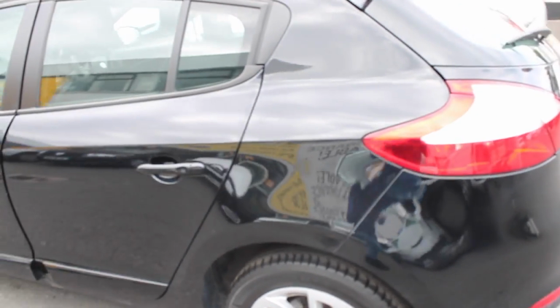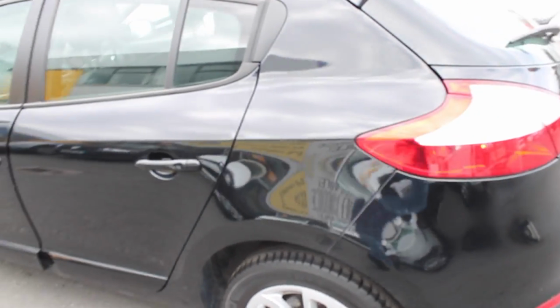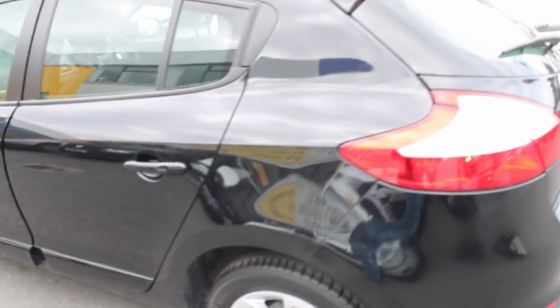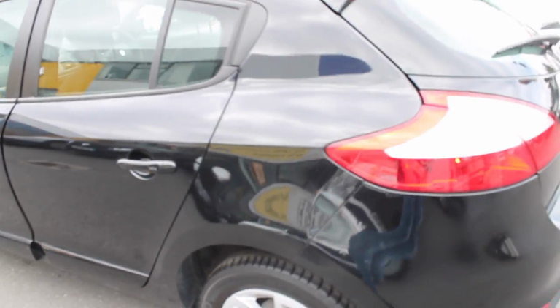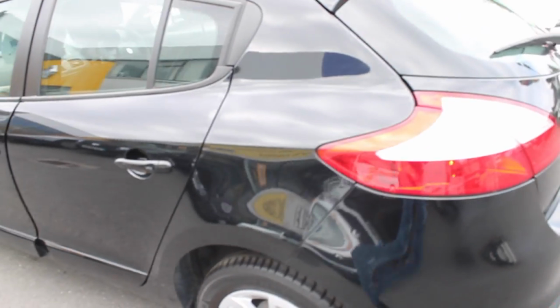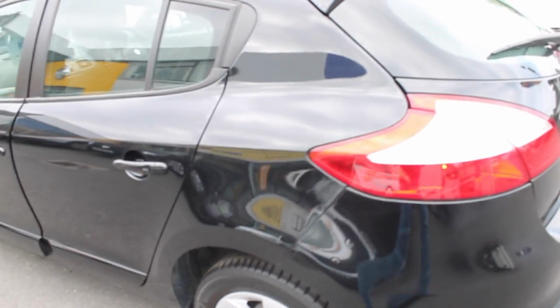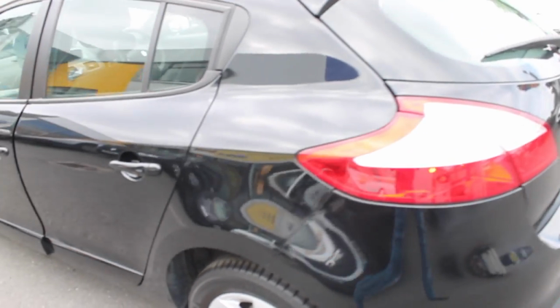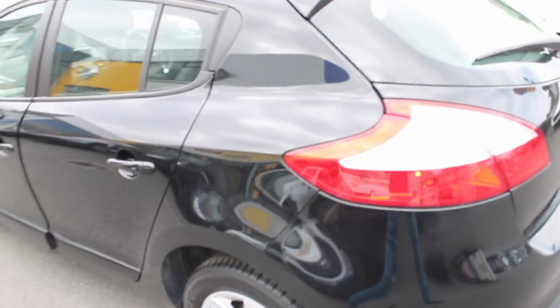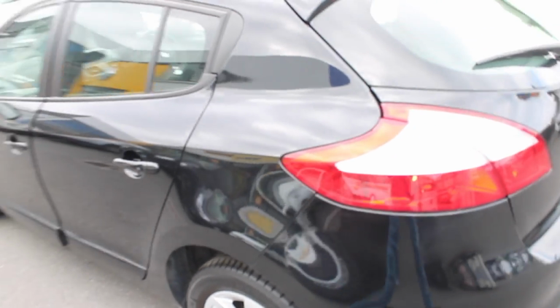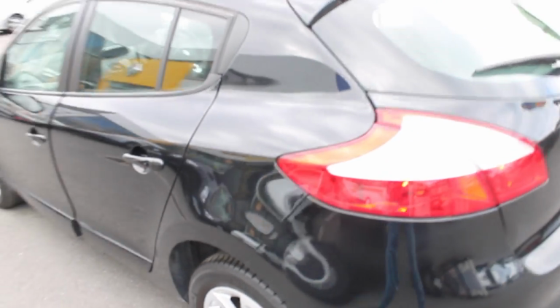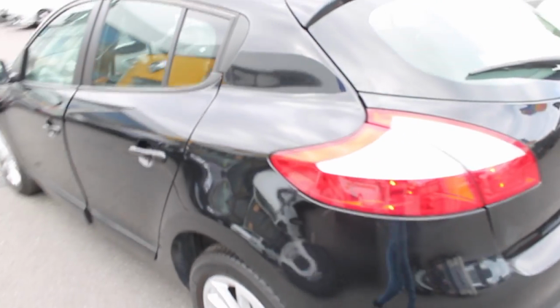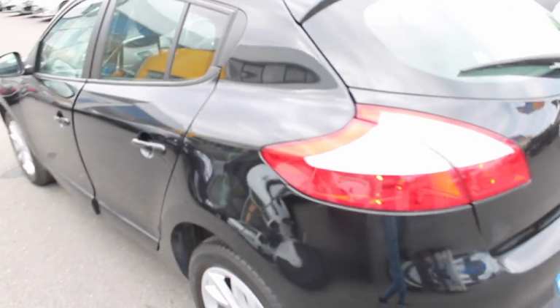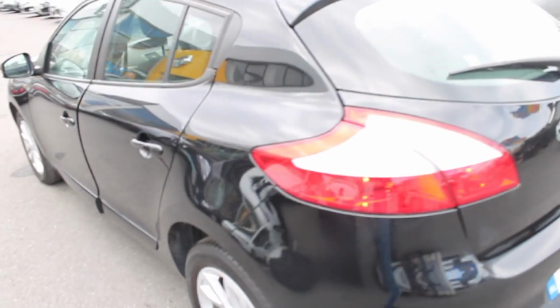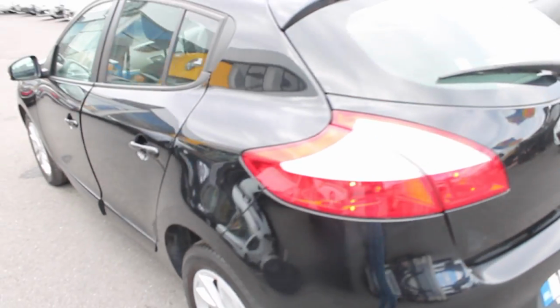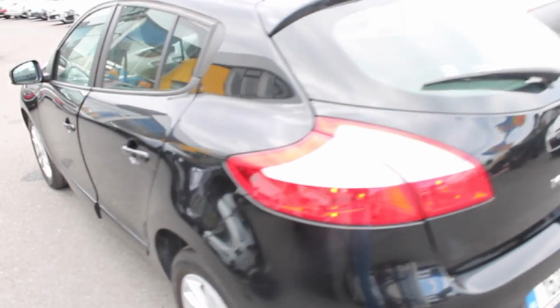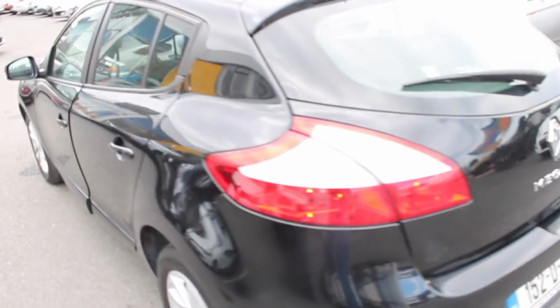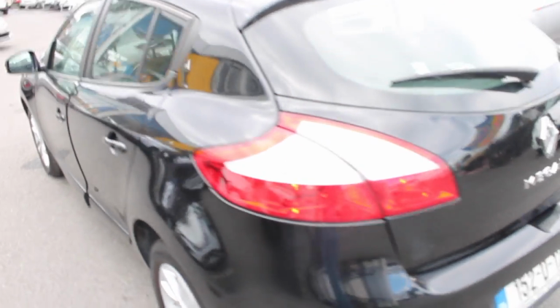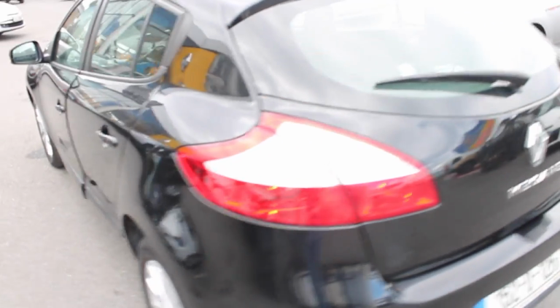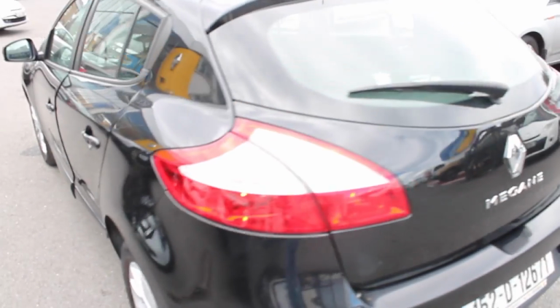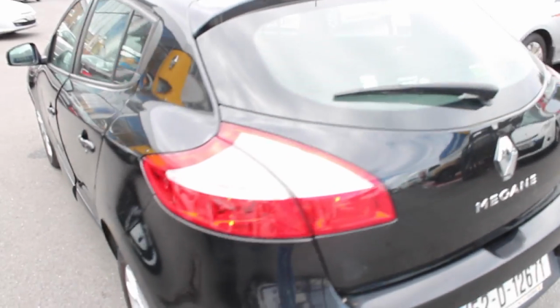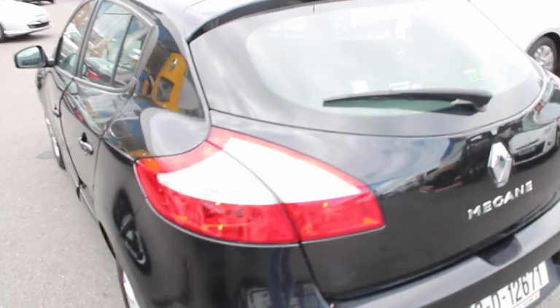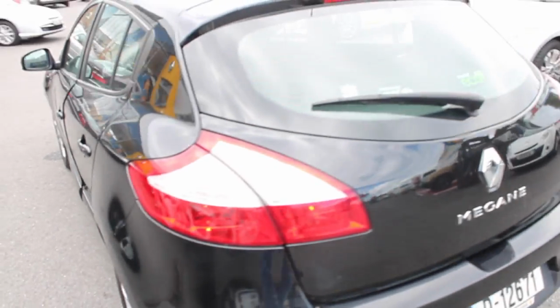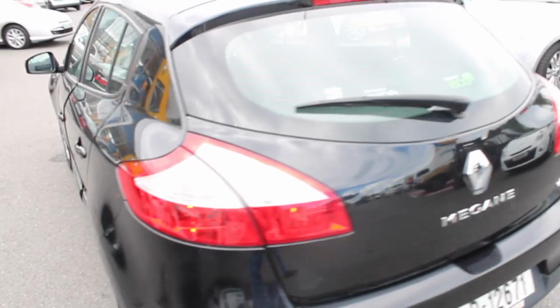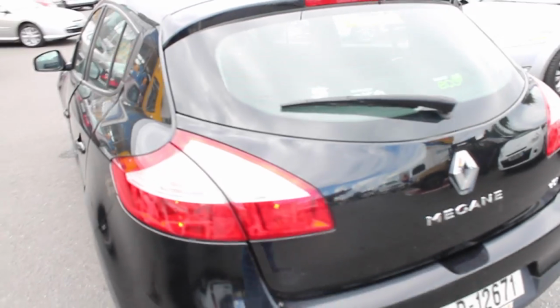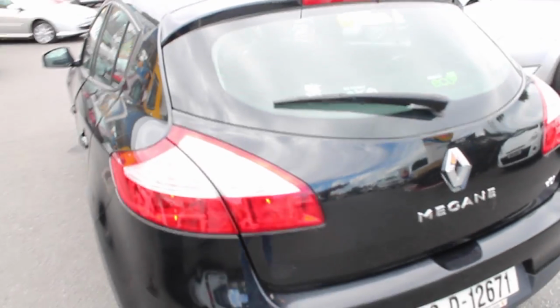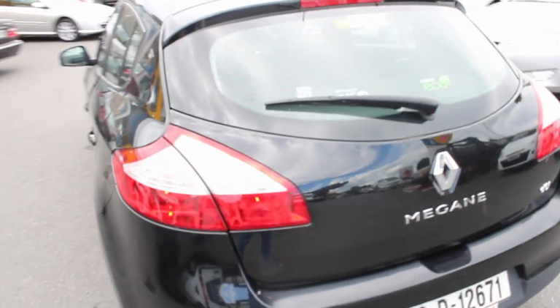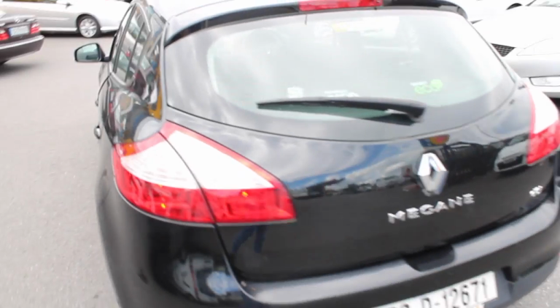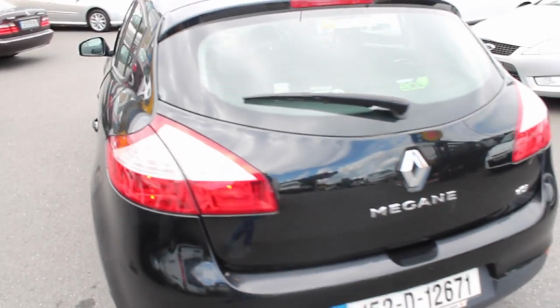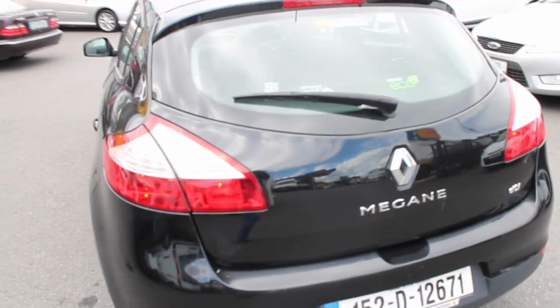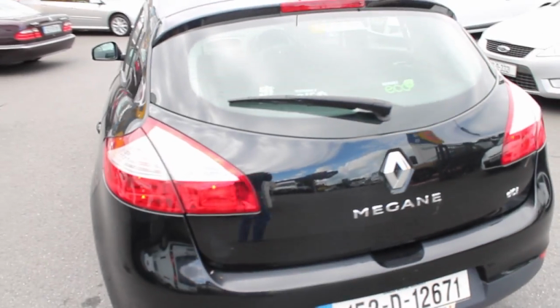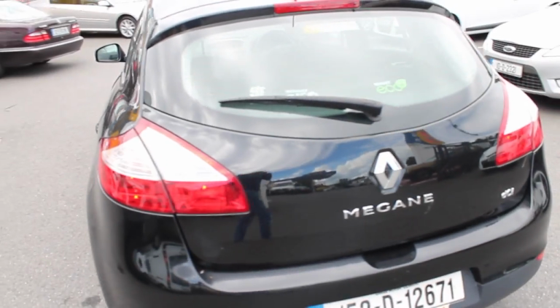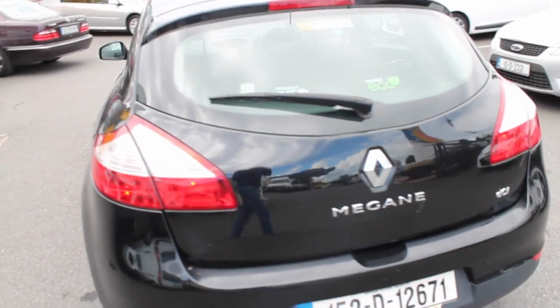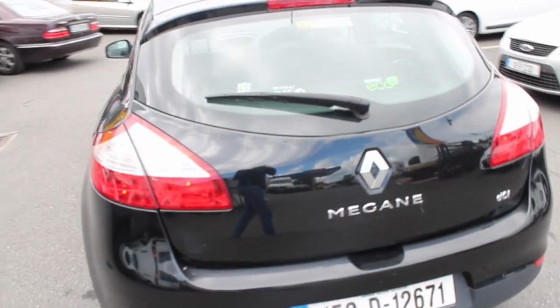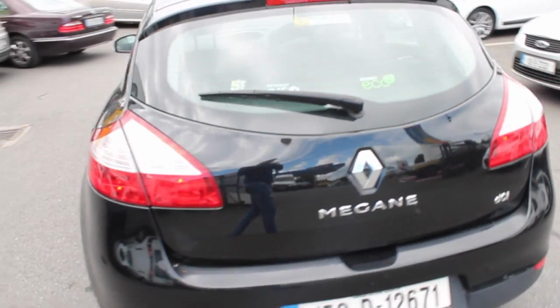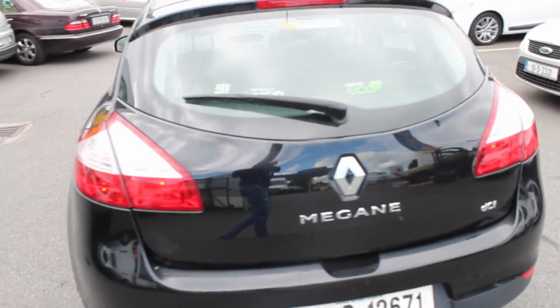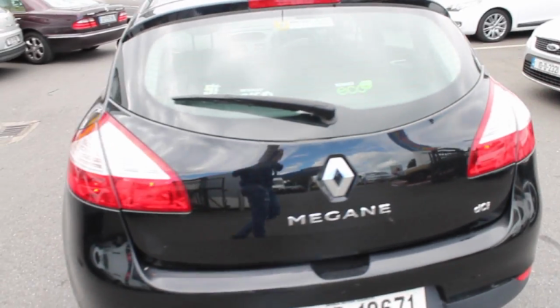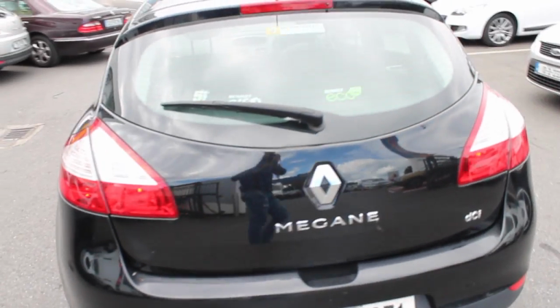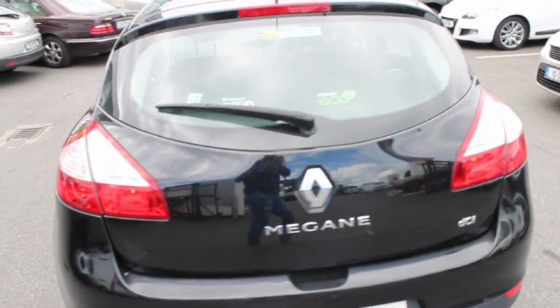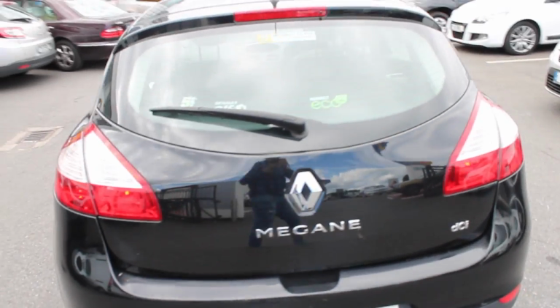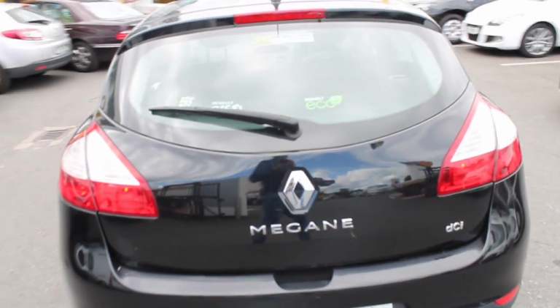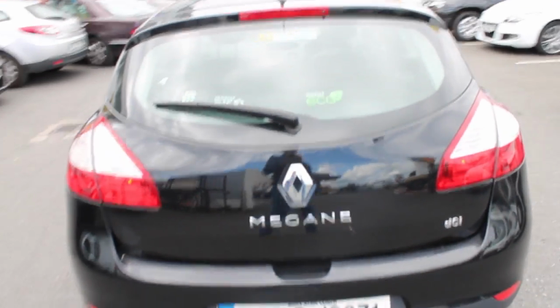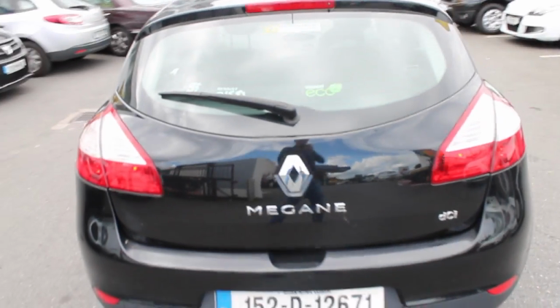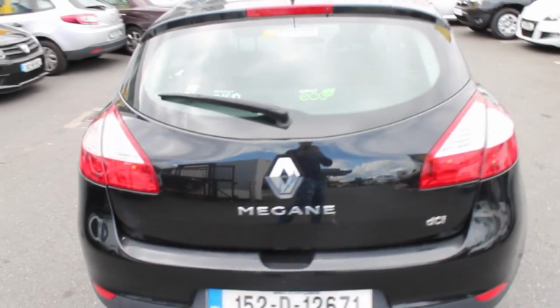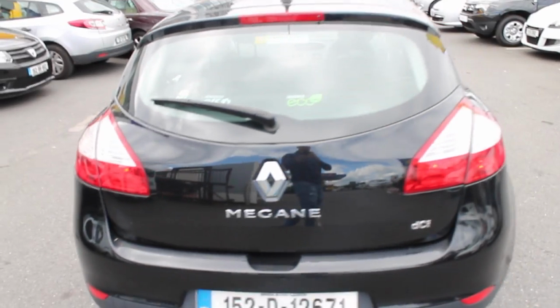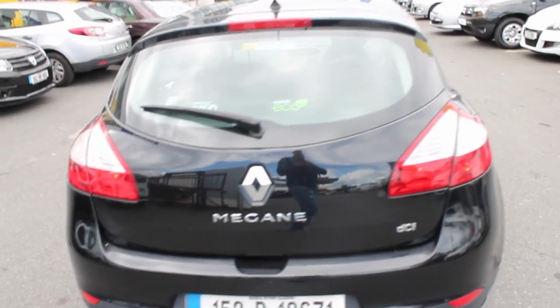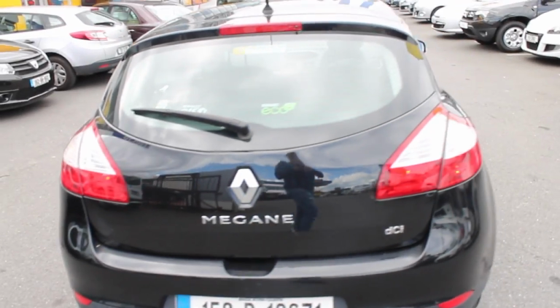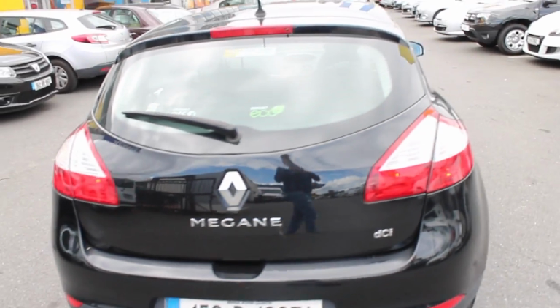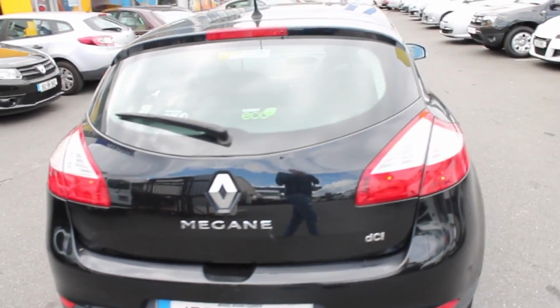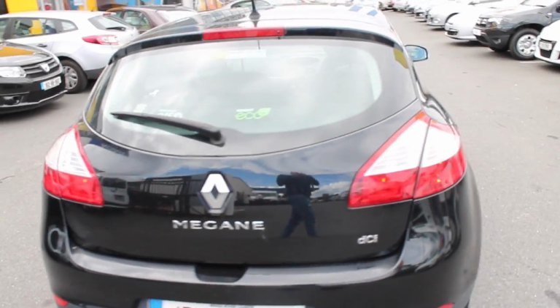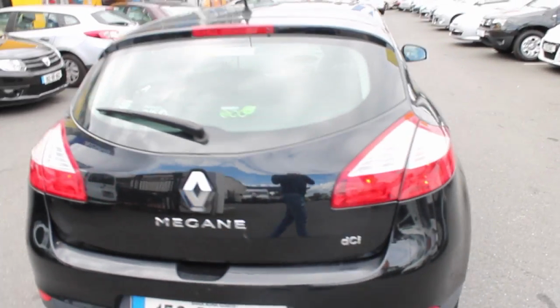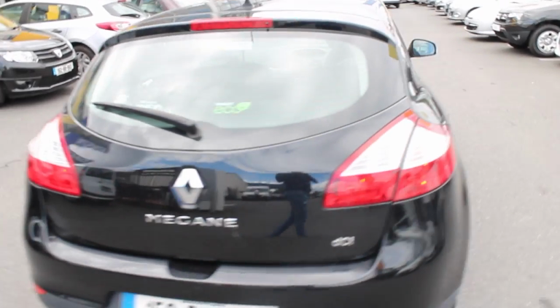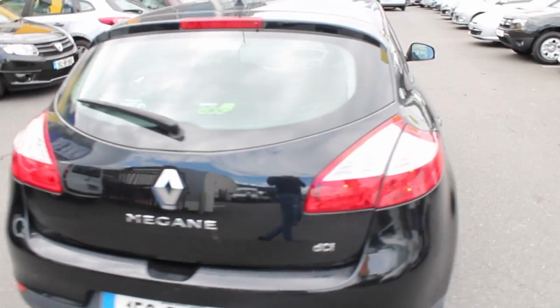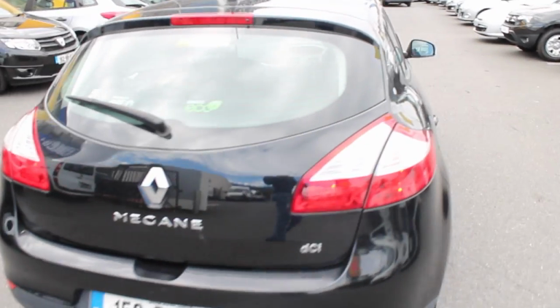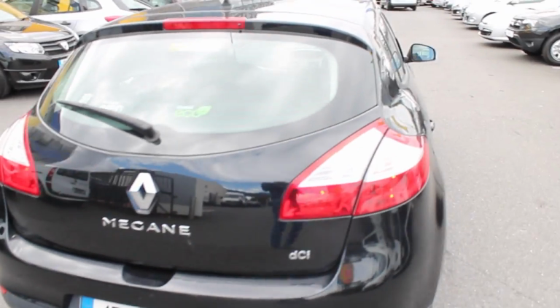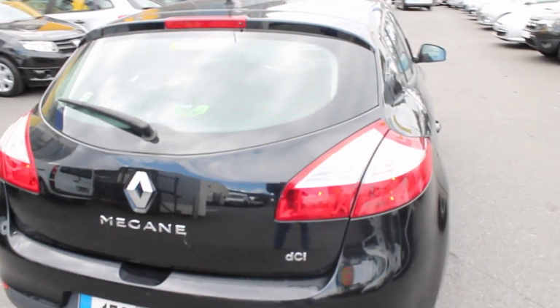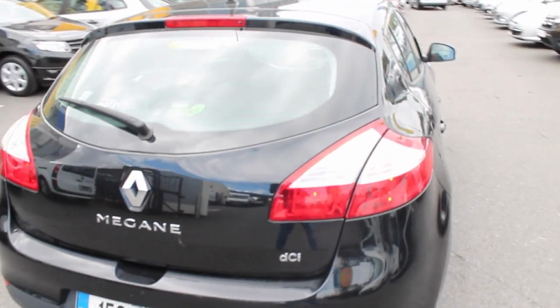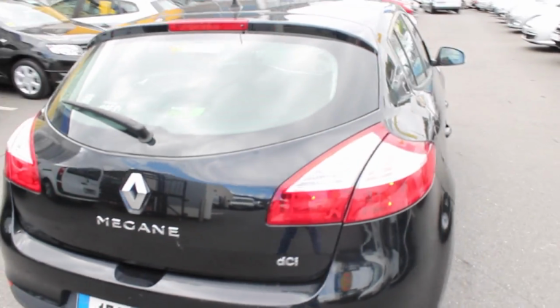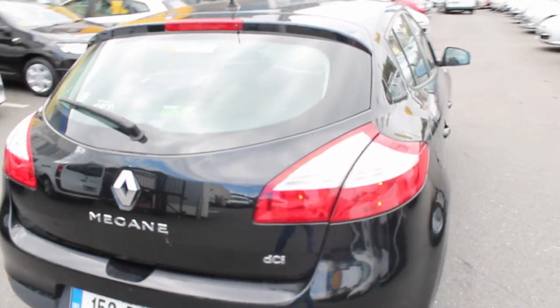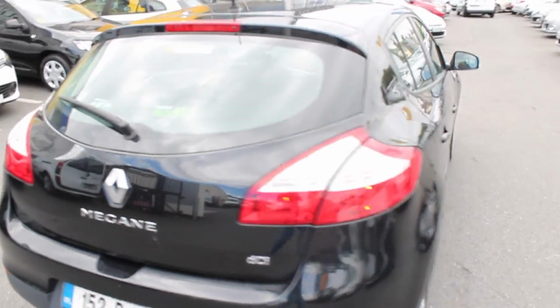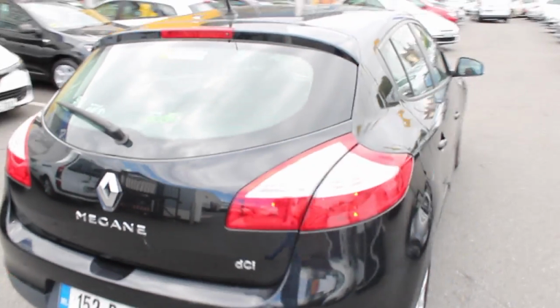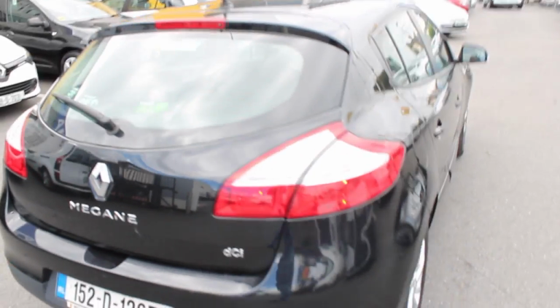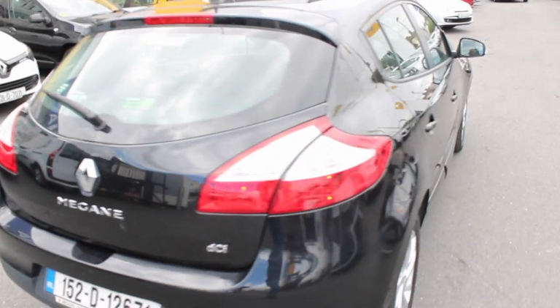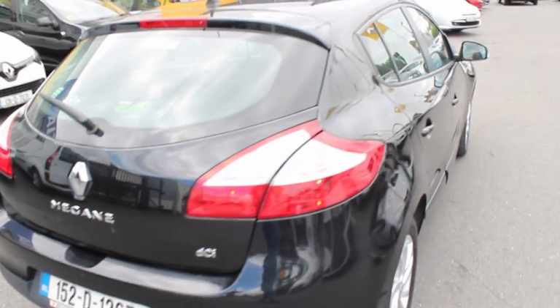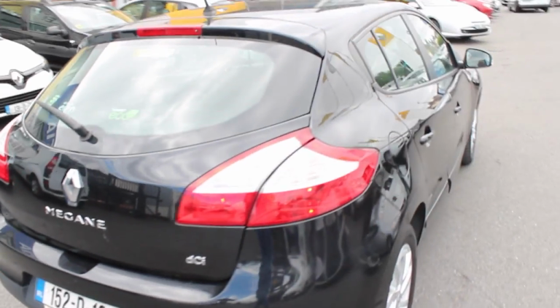Very nice lines along the back, the big rear headlamps there you can see, and nice smooth lines on the back. Four years warranty still remaining with this car.